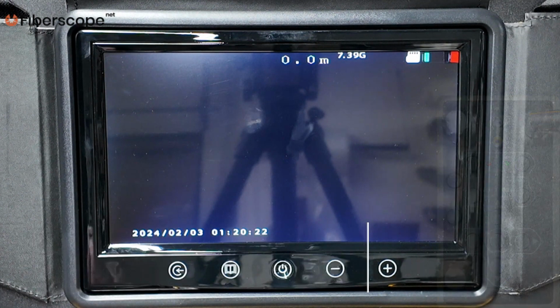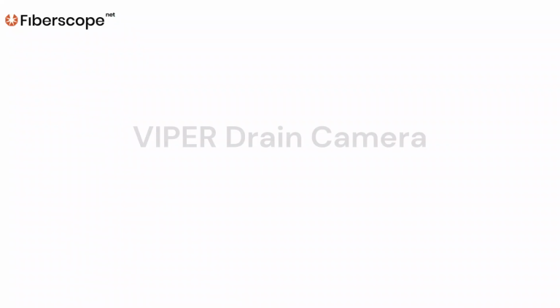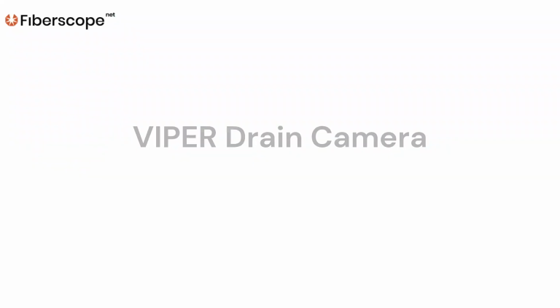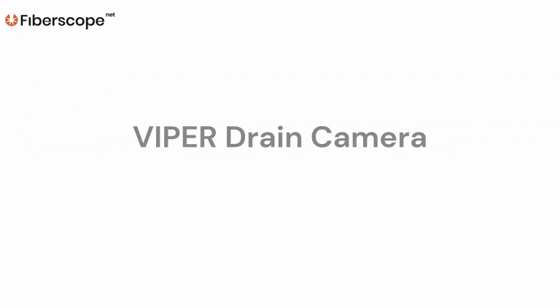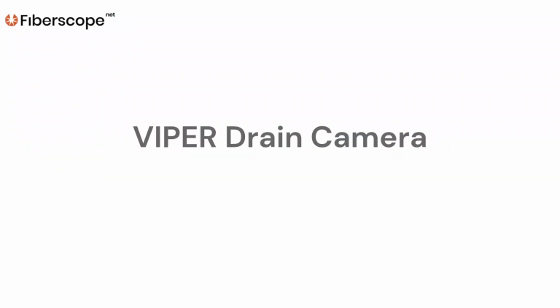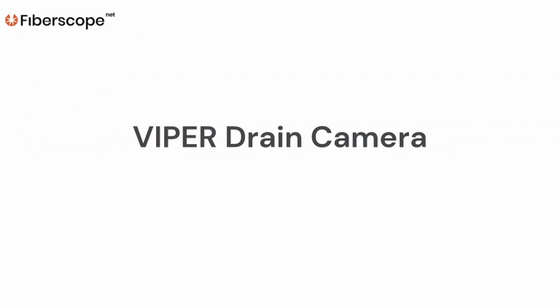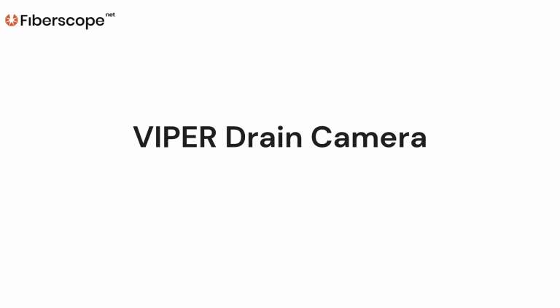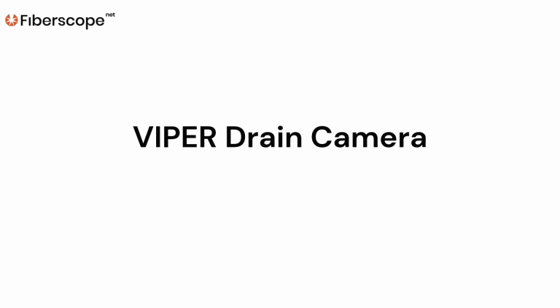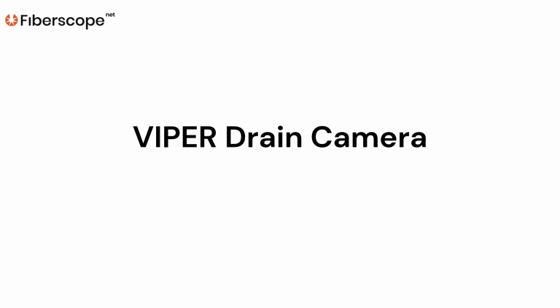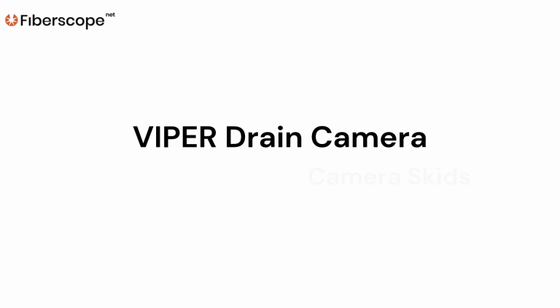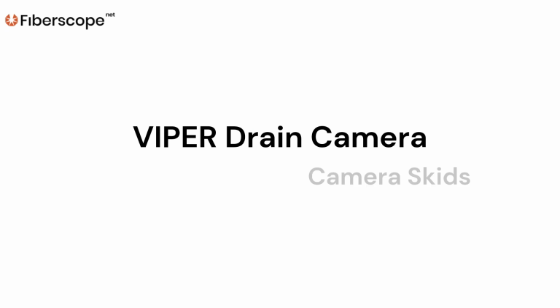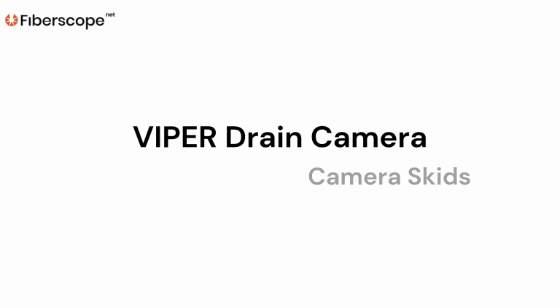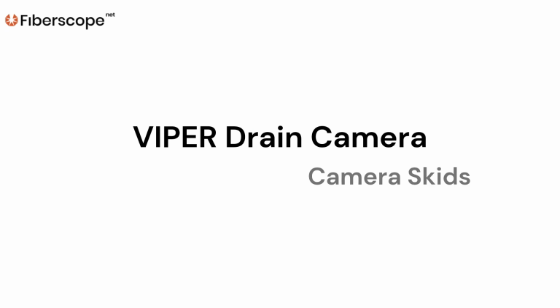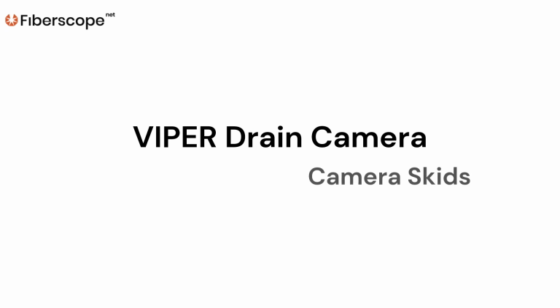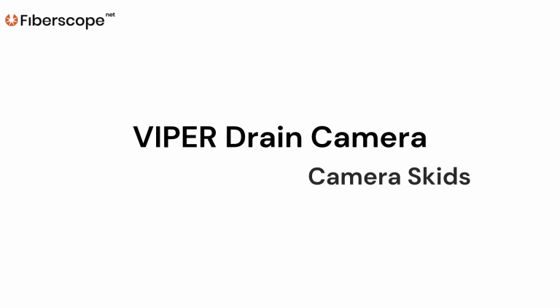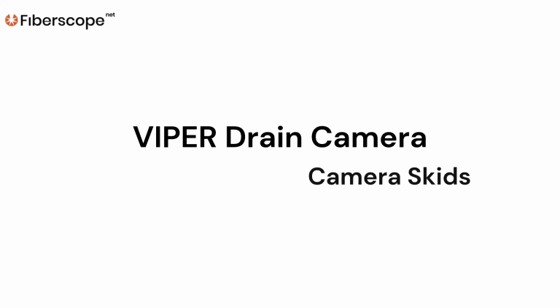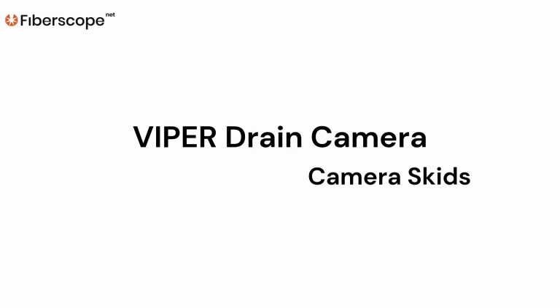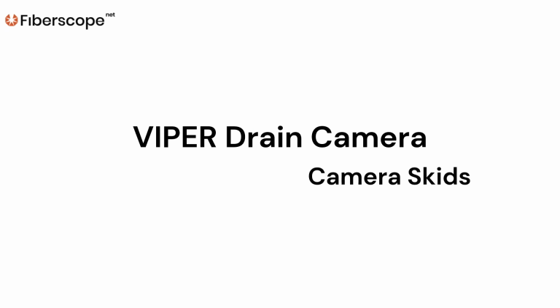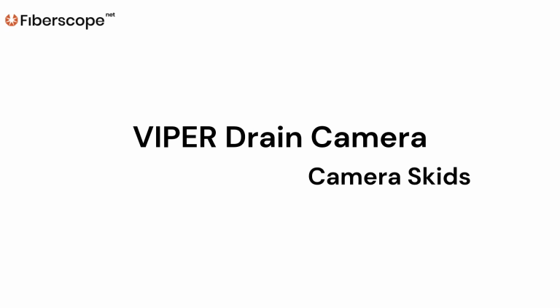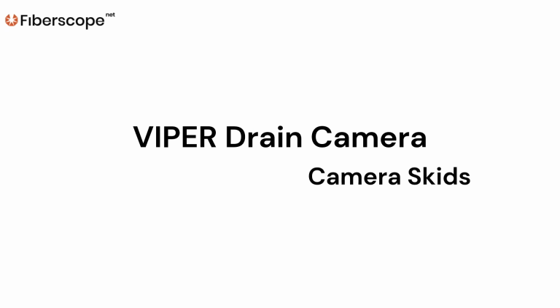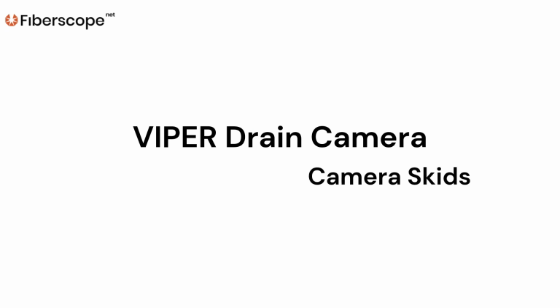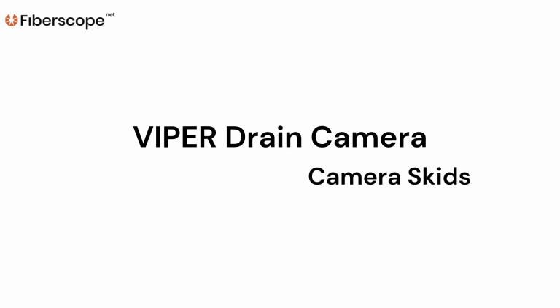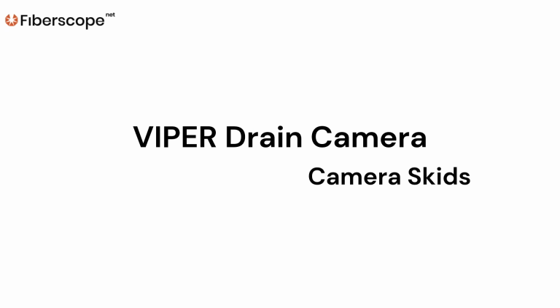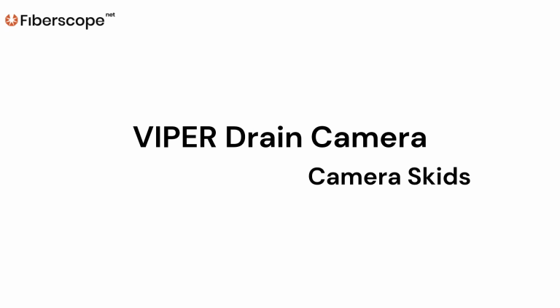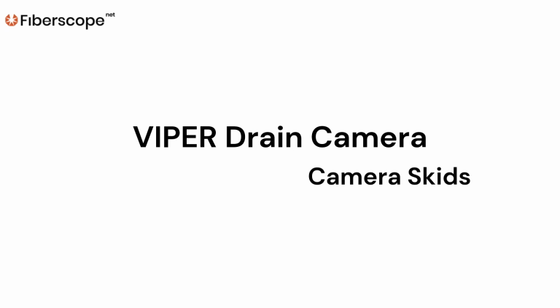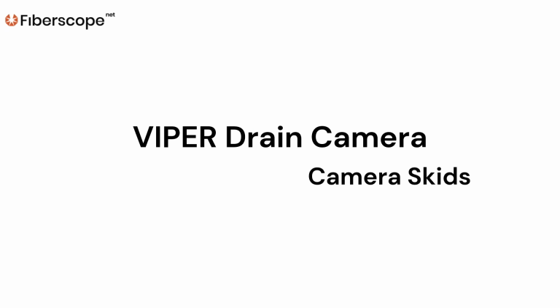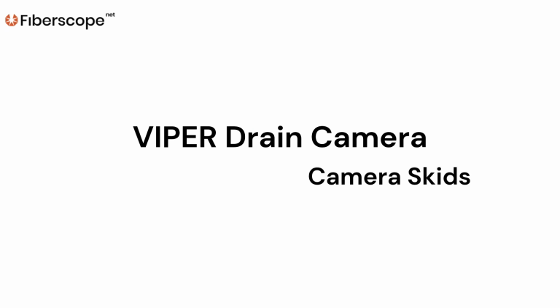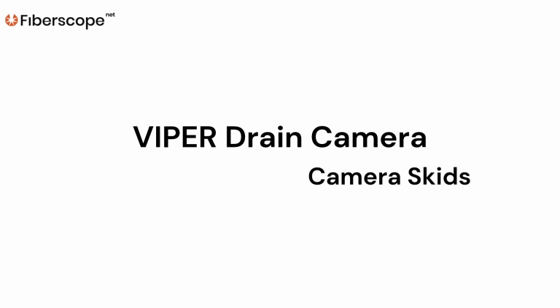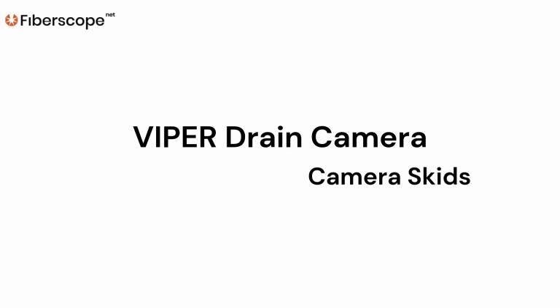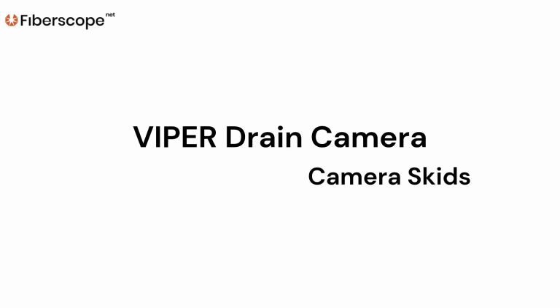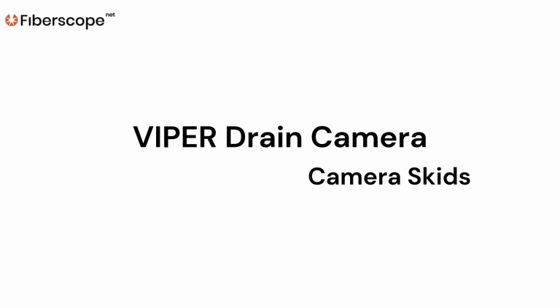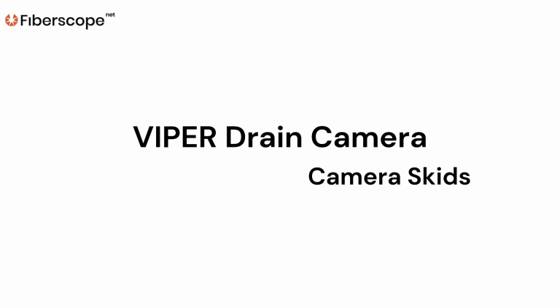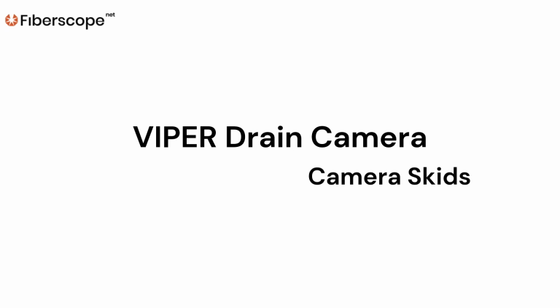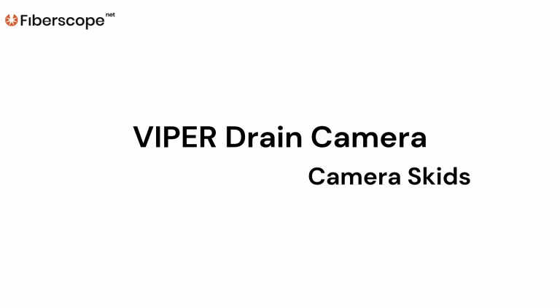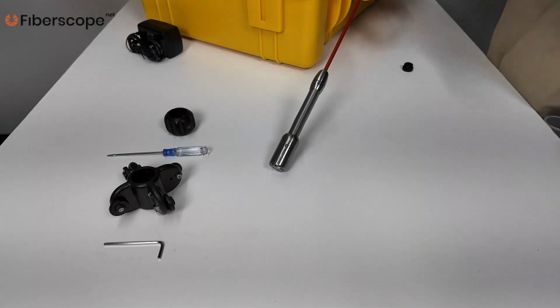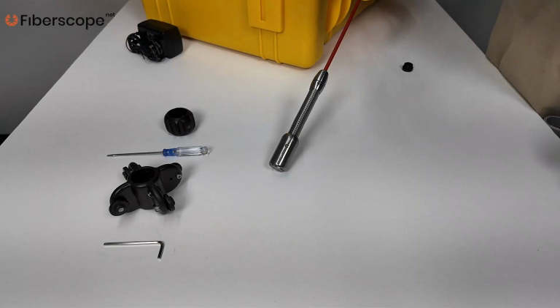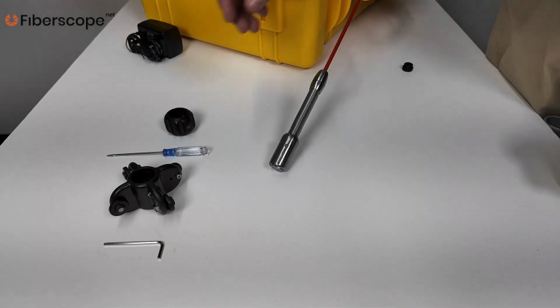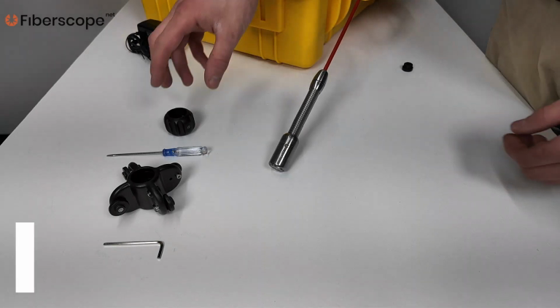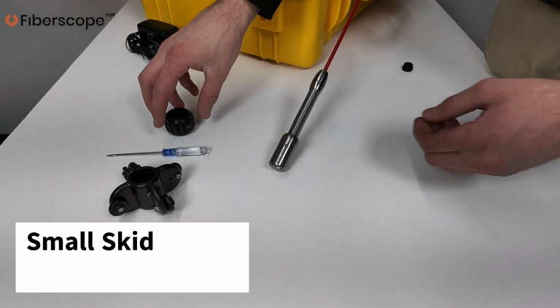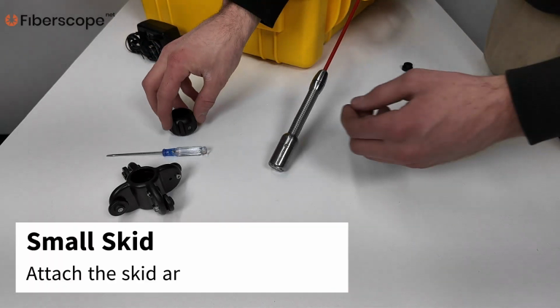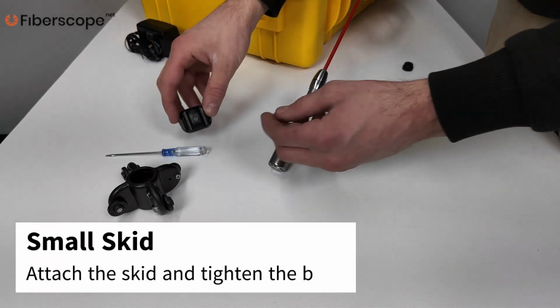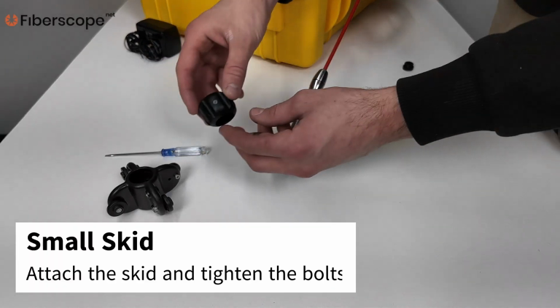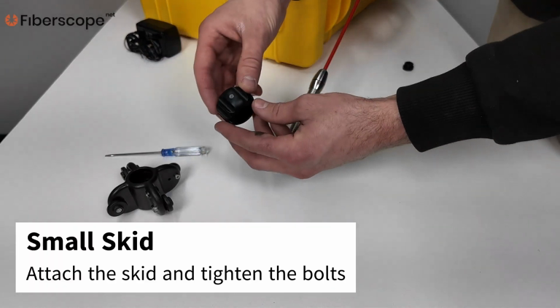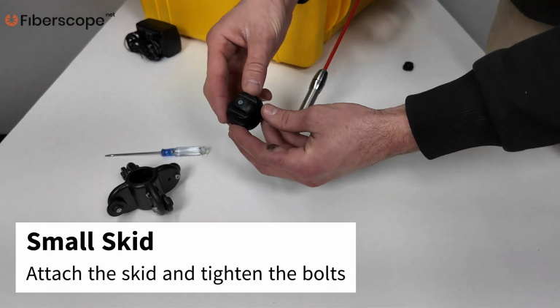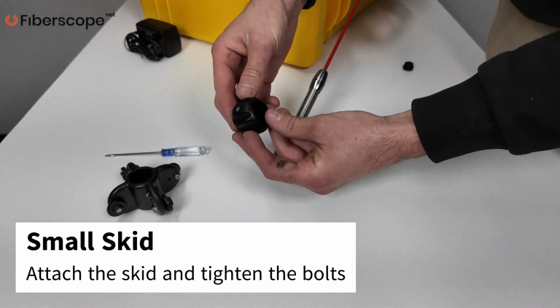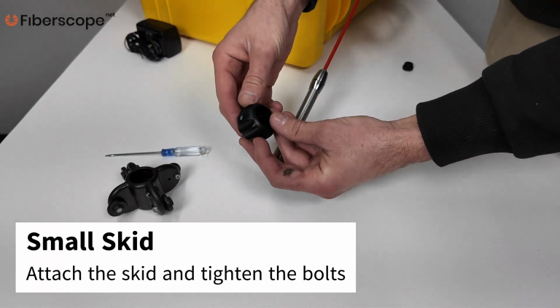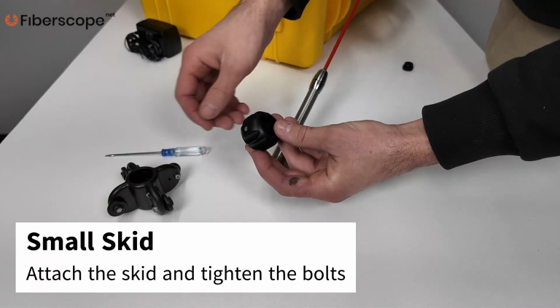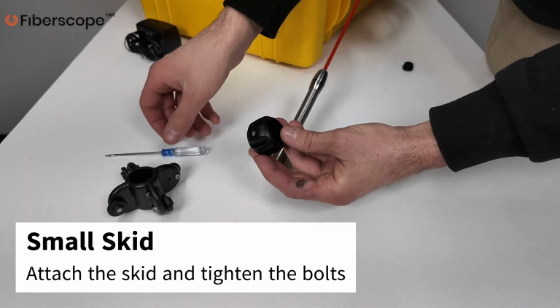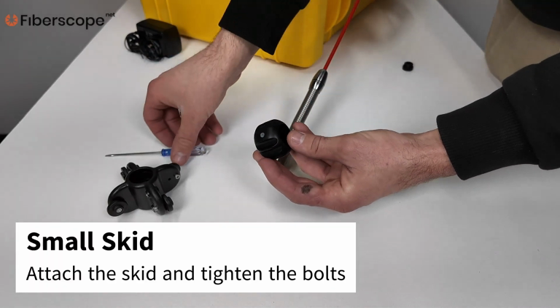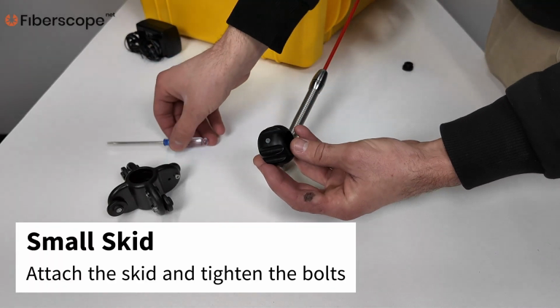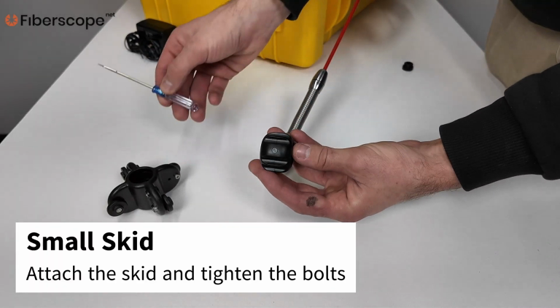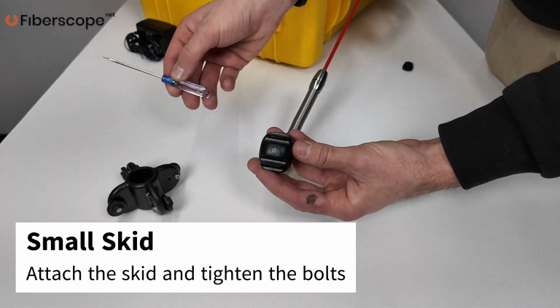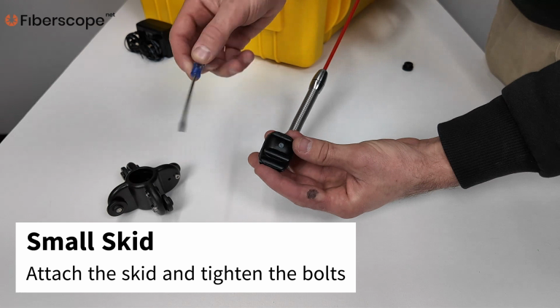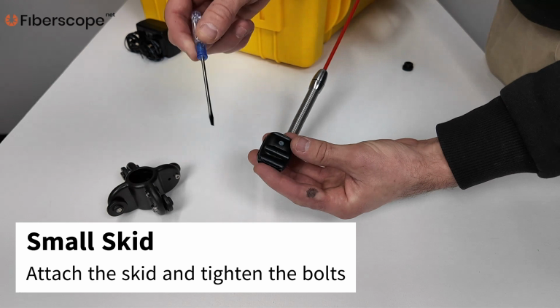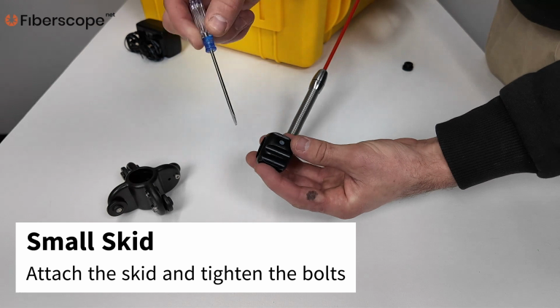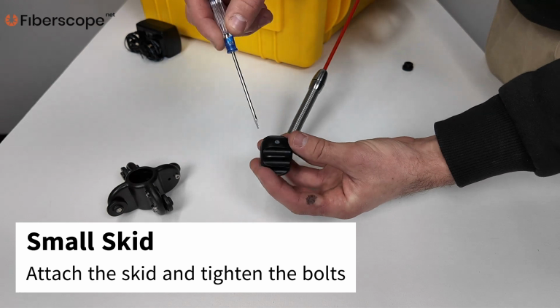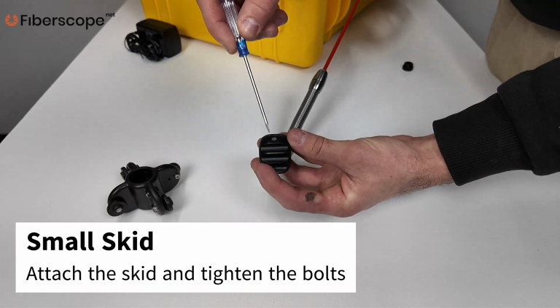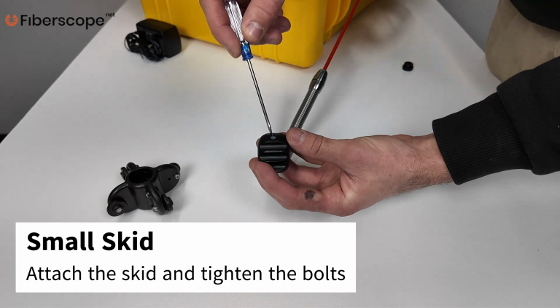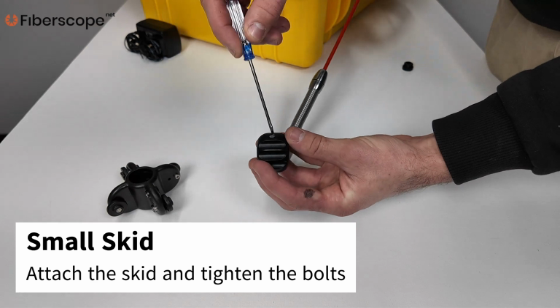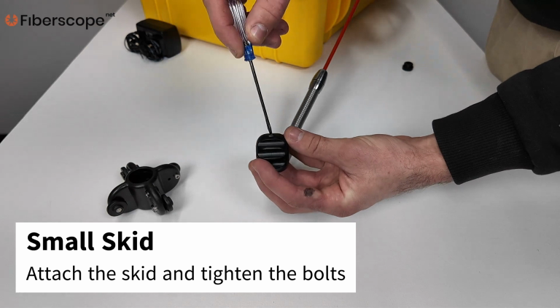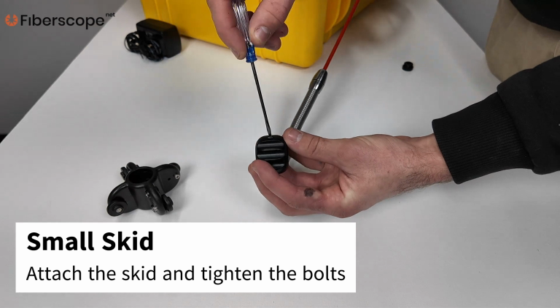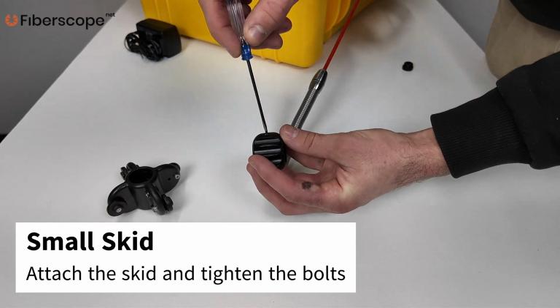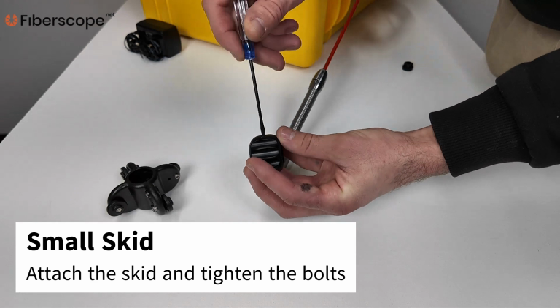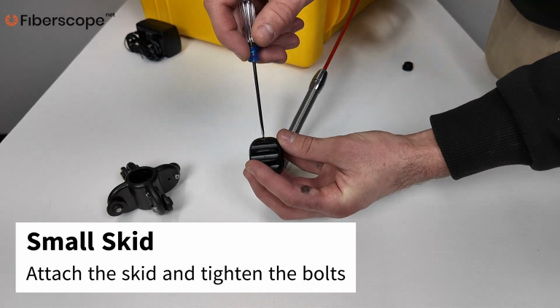Viper Drain Camera Camera Skids. Small Skid: Attach the skid and tighten the bolts.